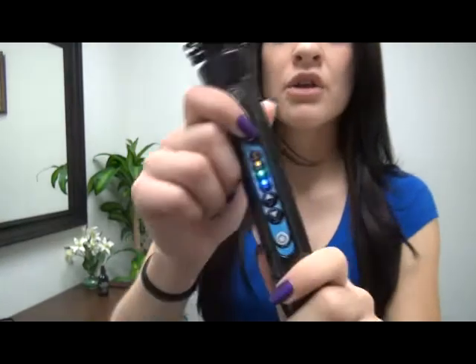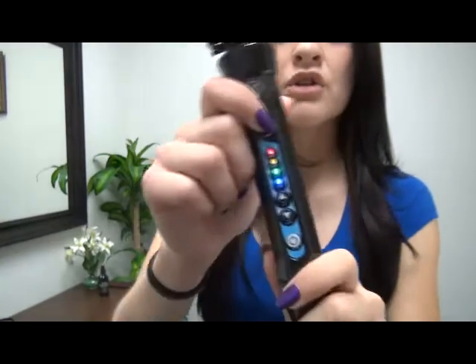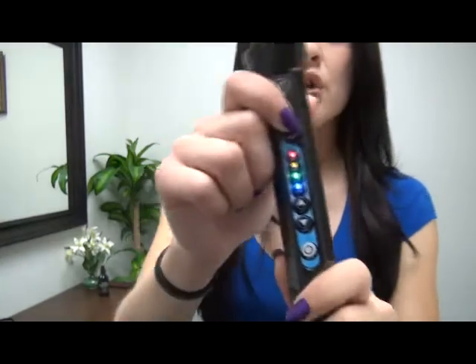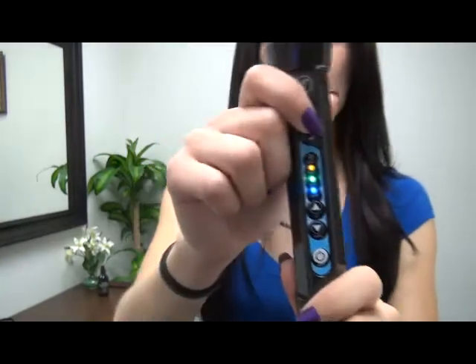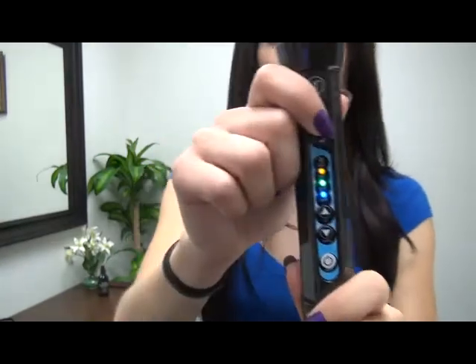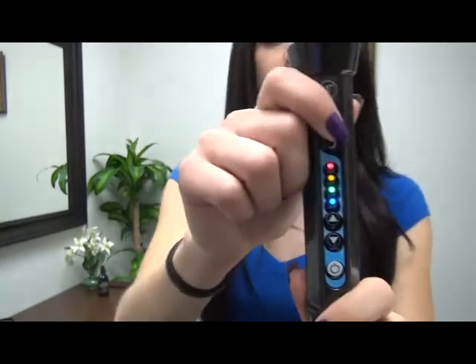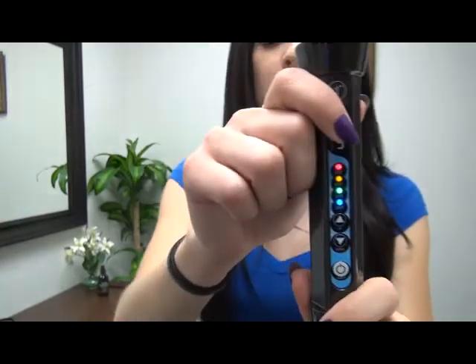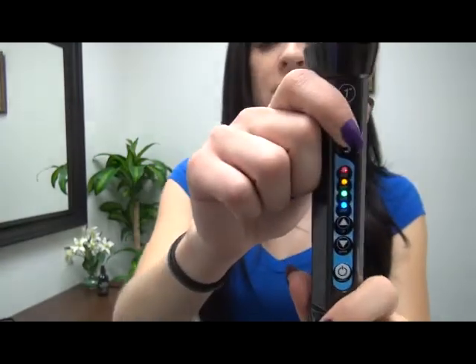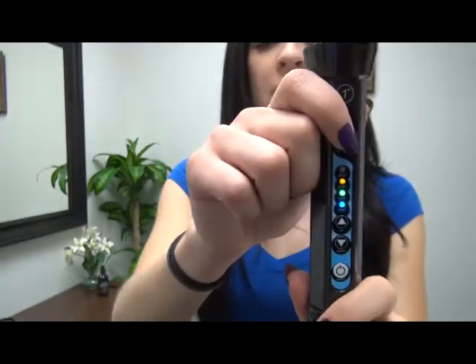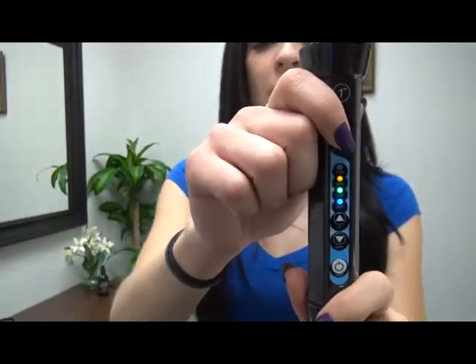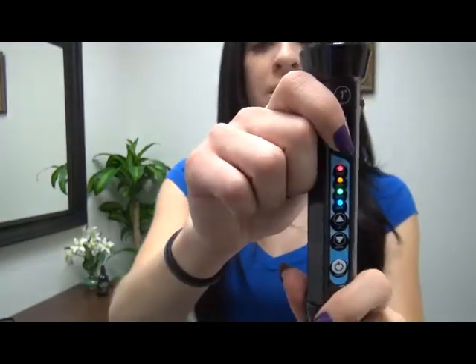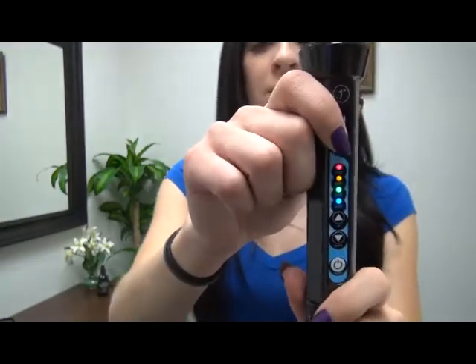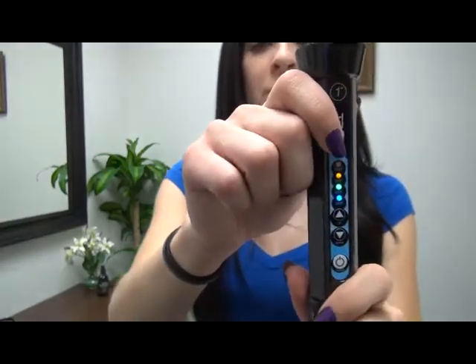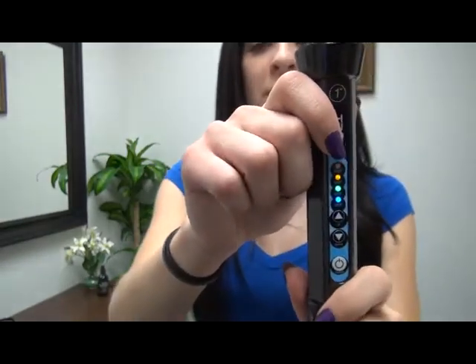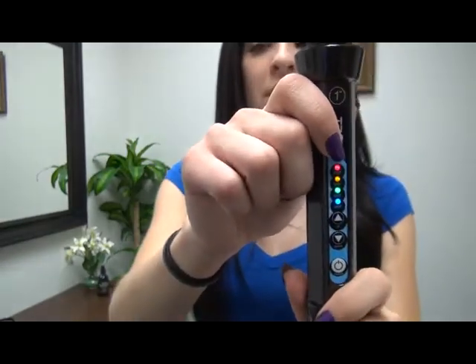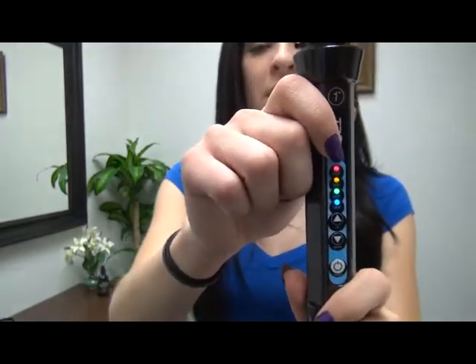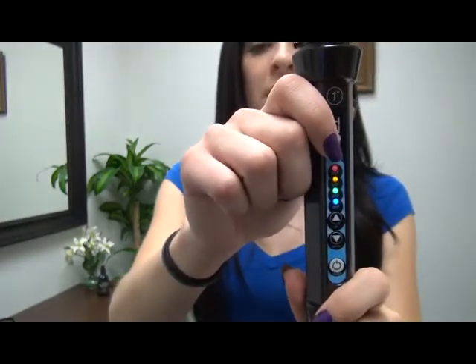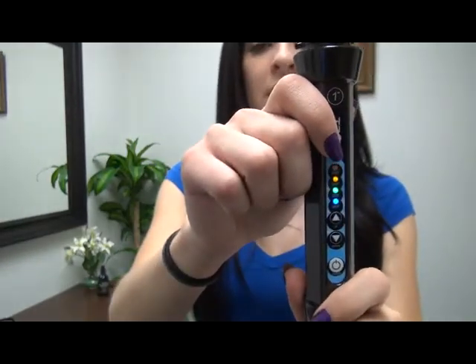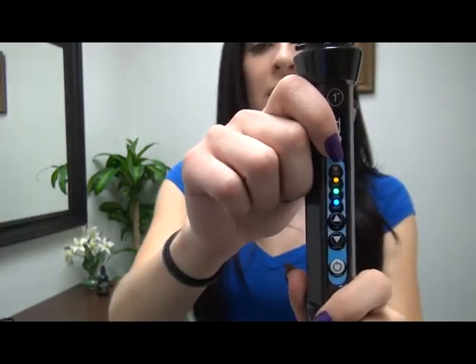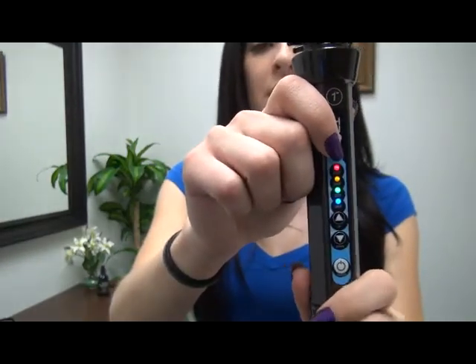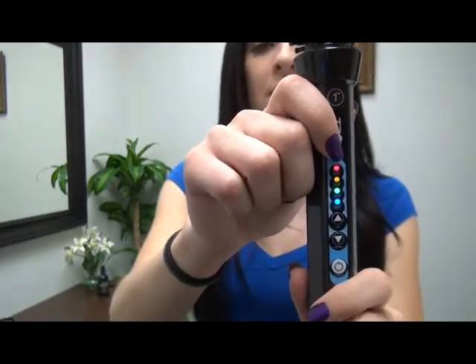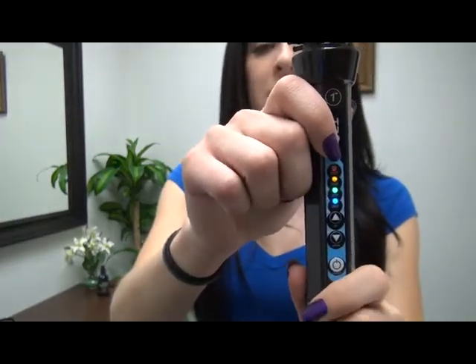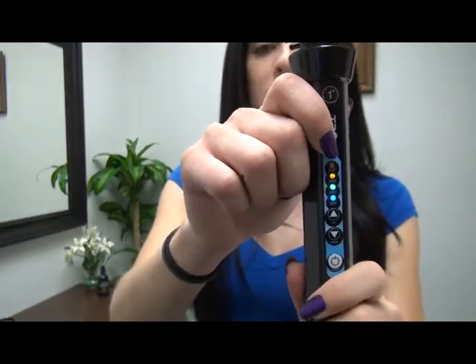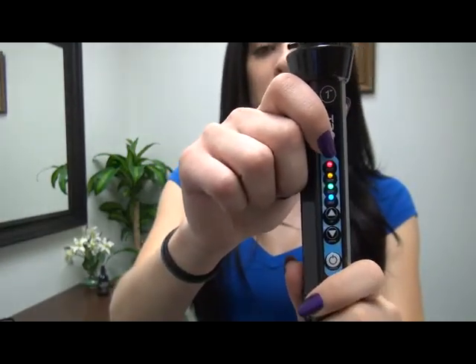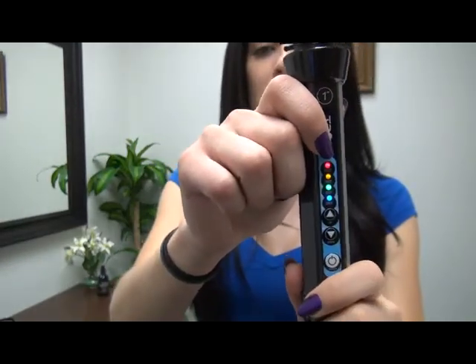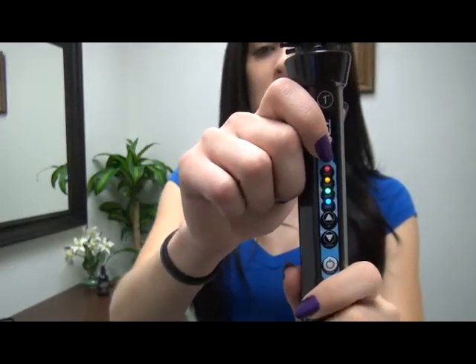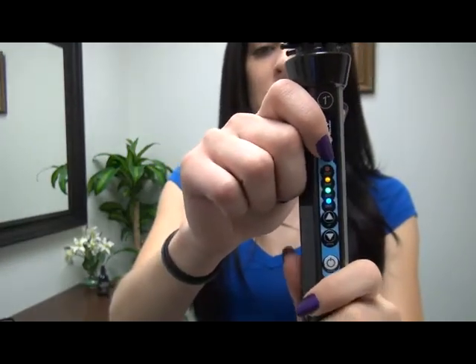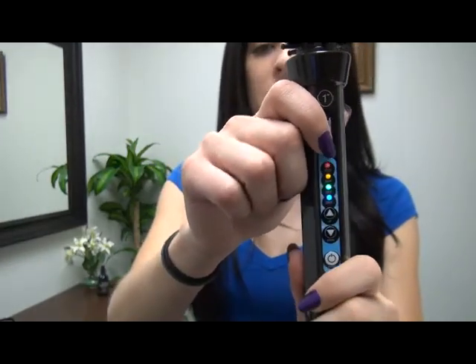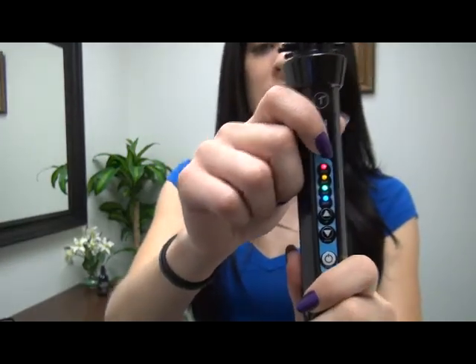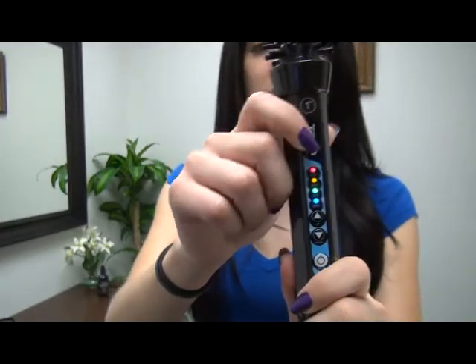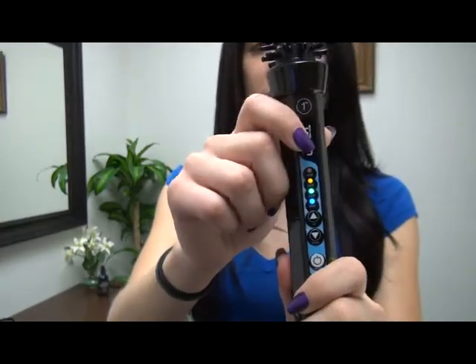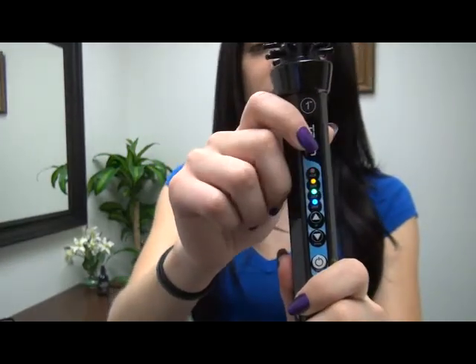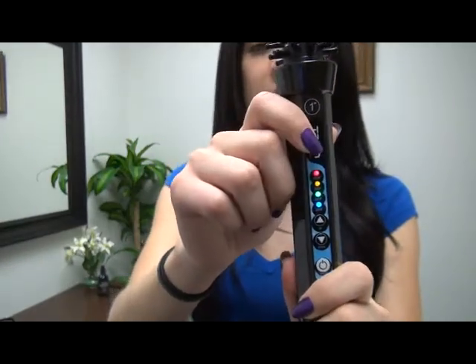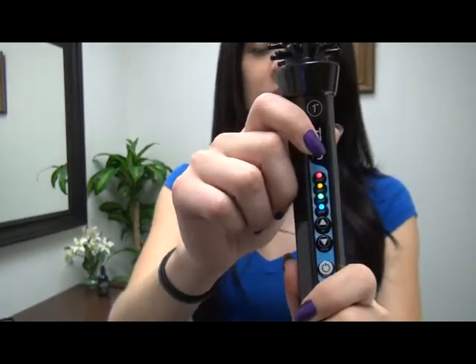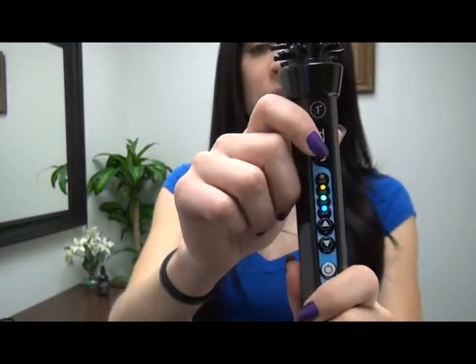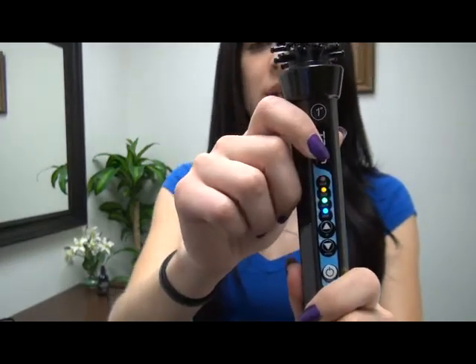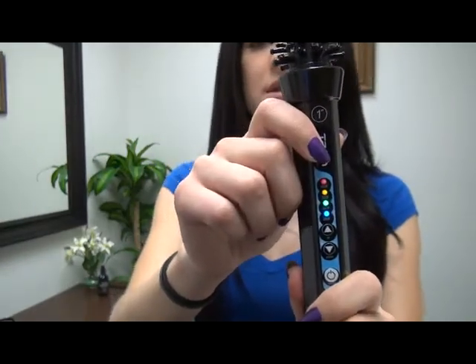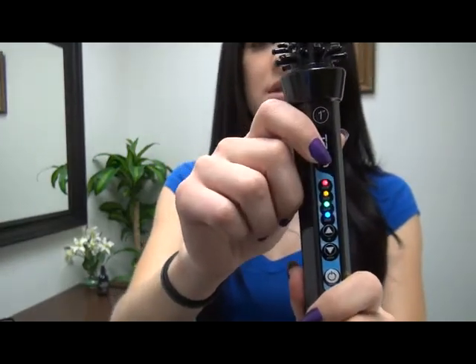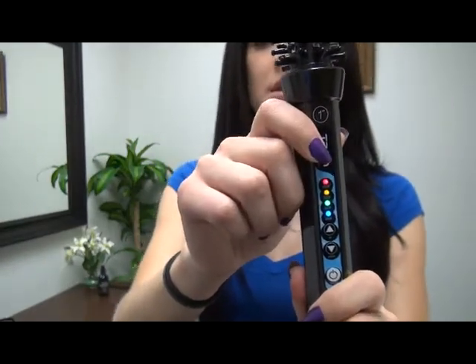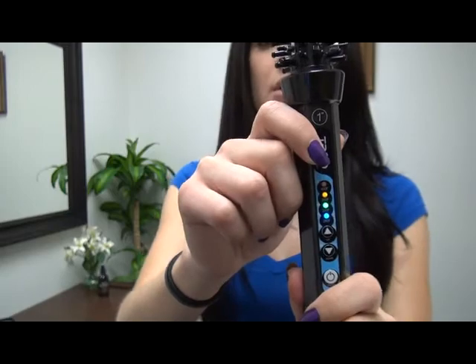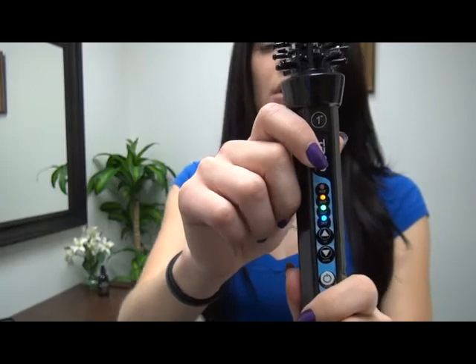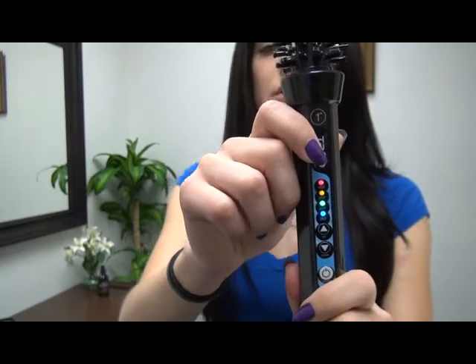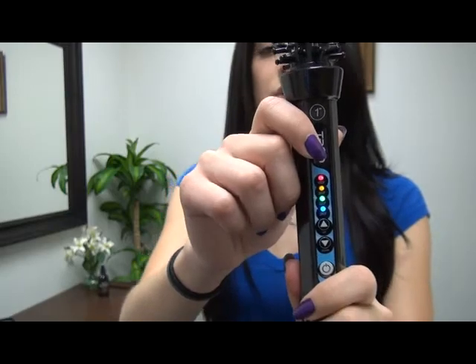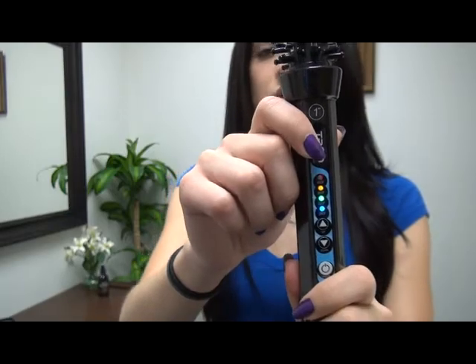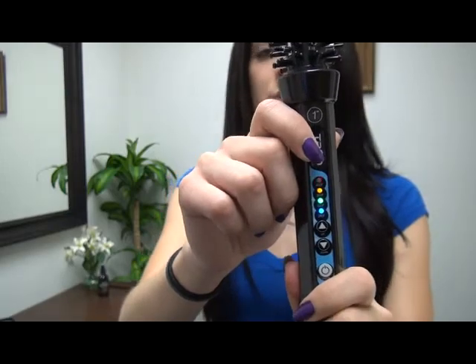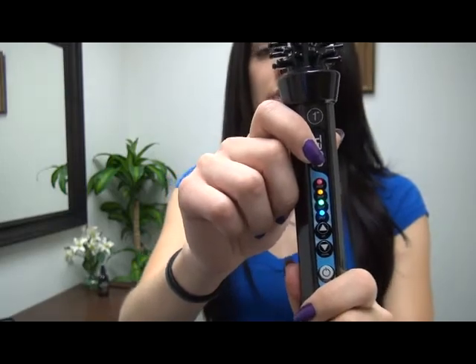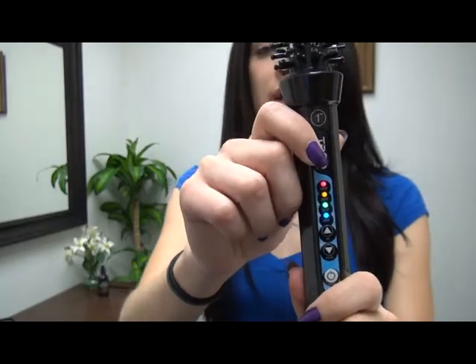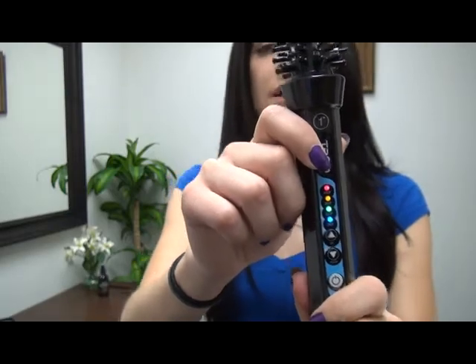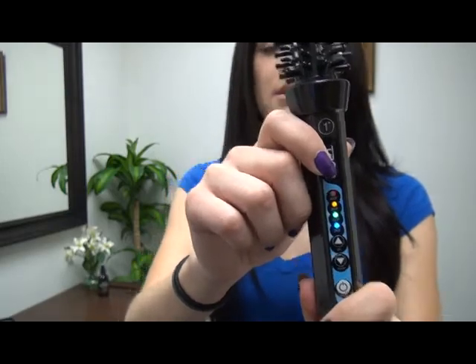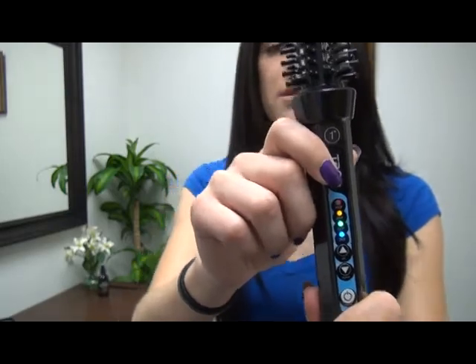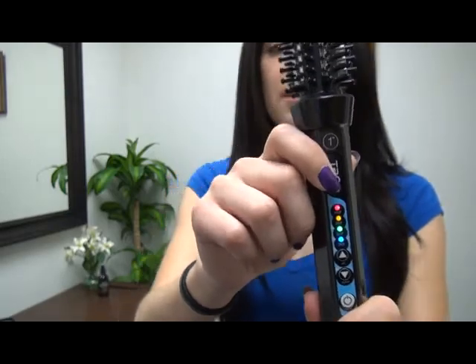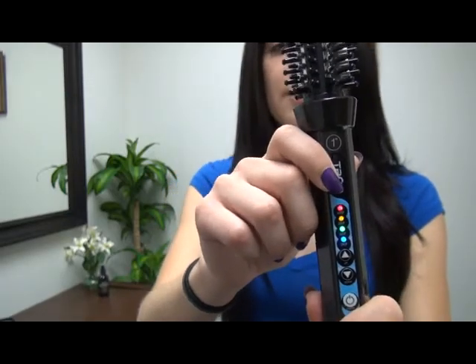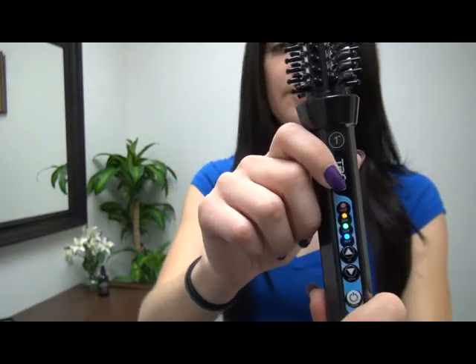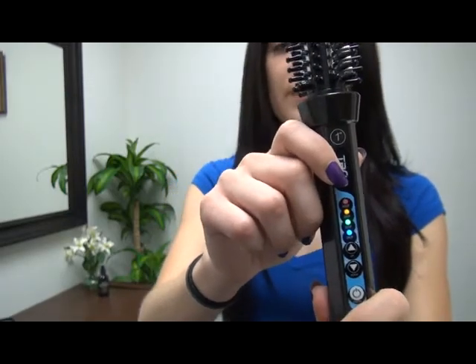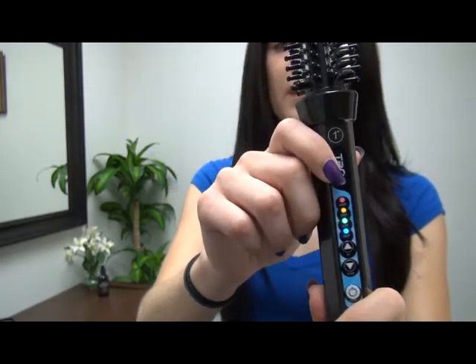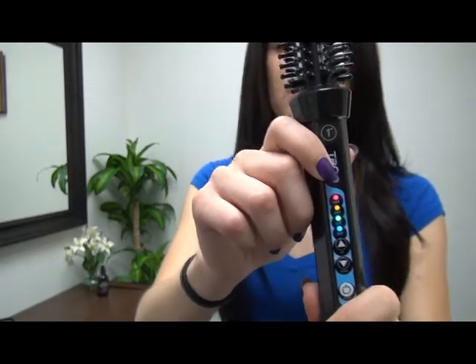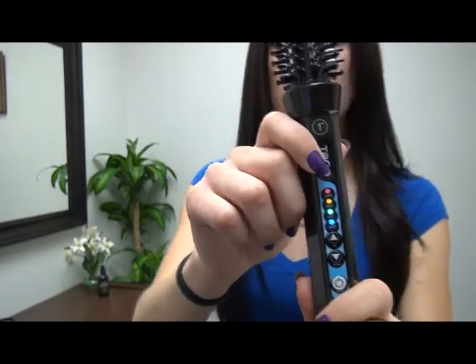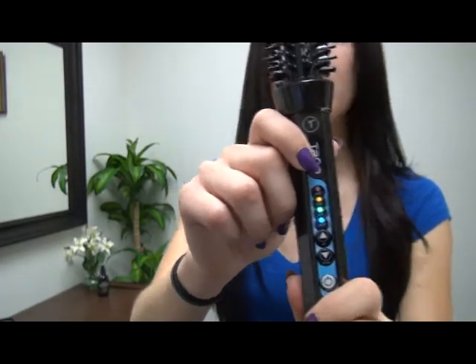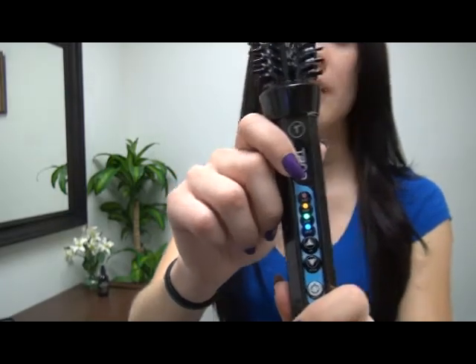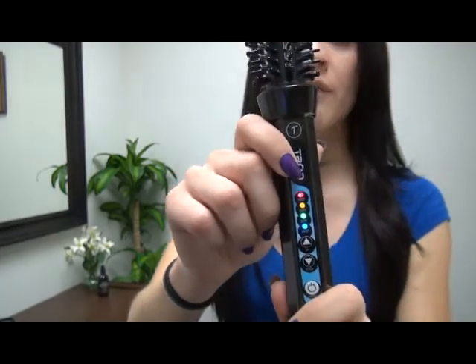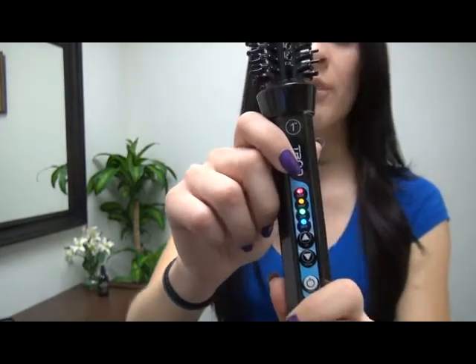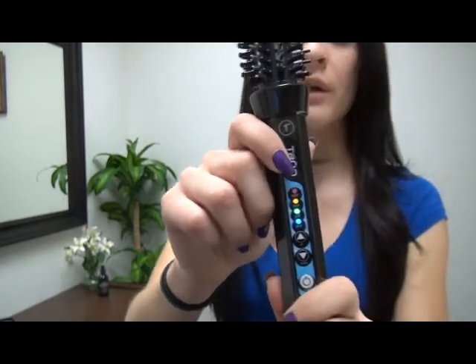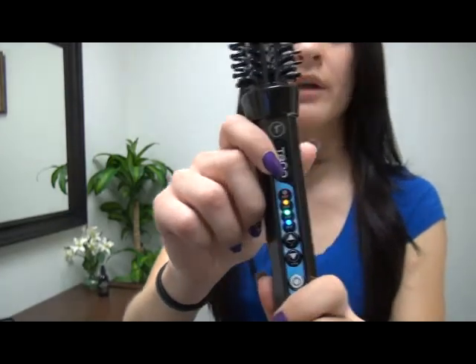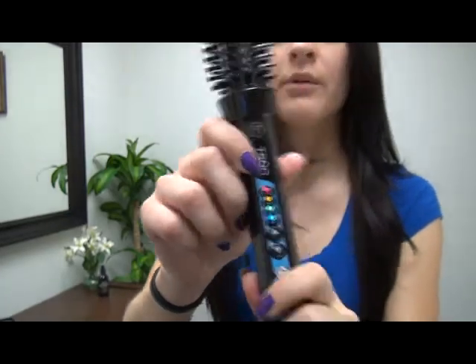You see how it's blinking right there? That means it's ready to use. You see how fast that was? Super fast — that's what I love about it.